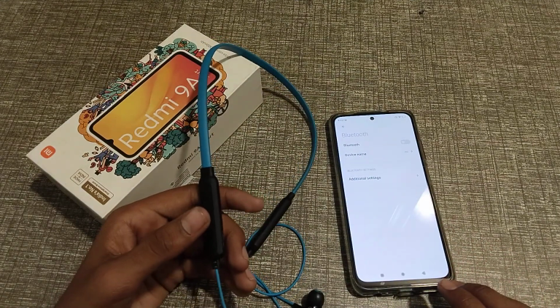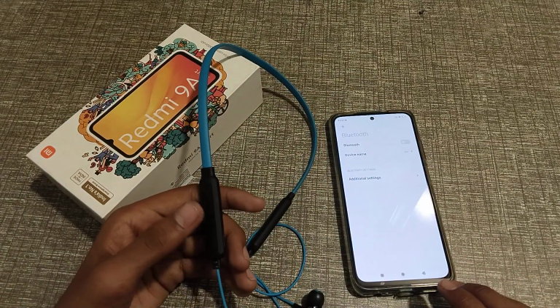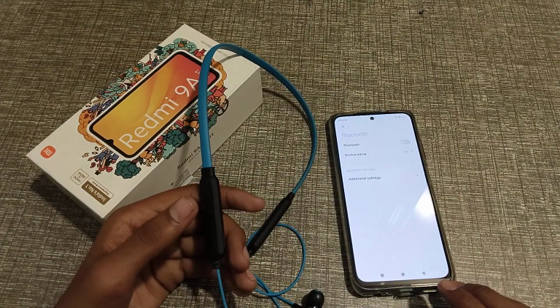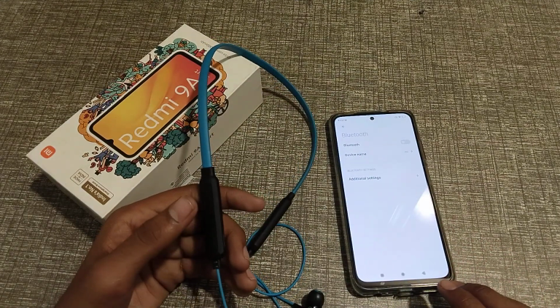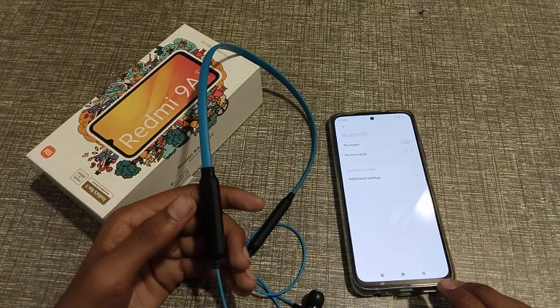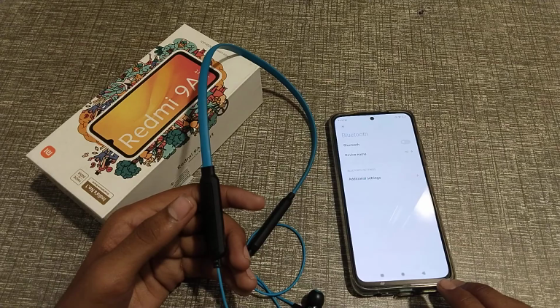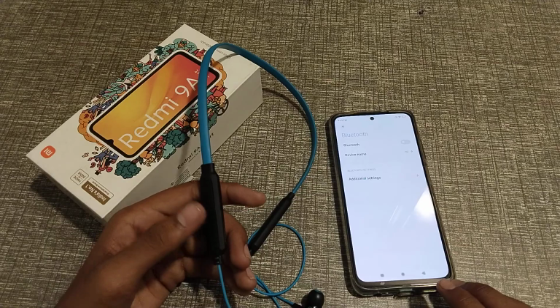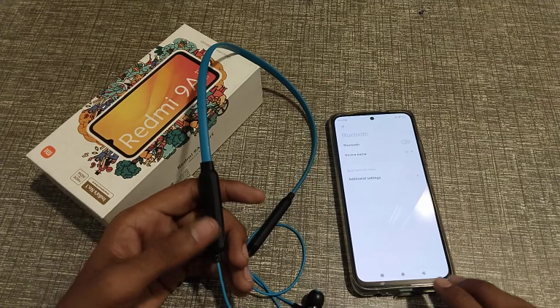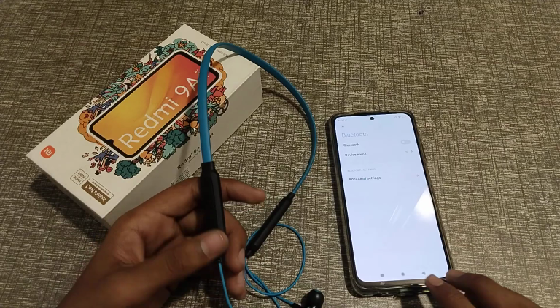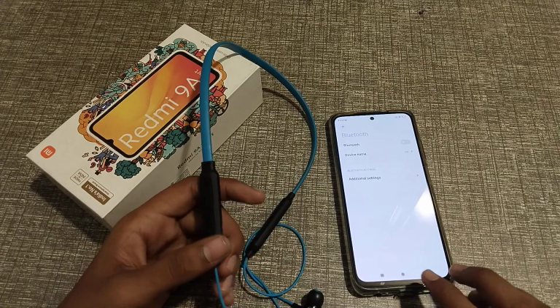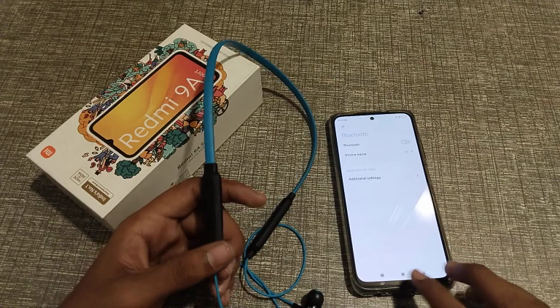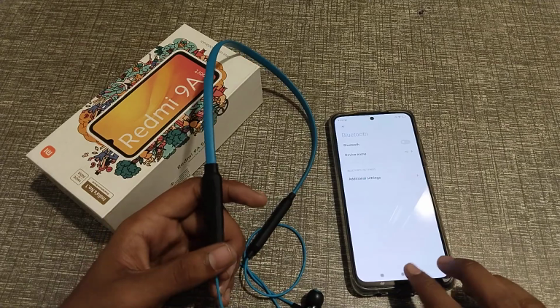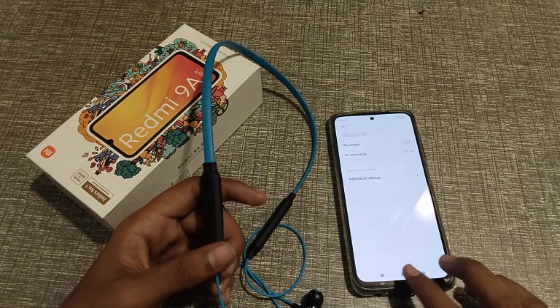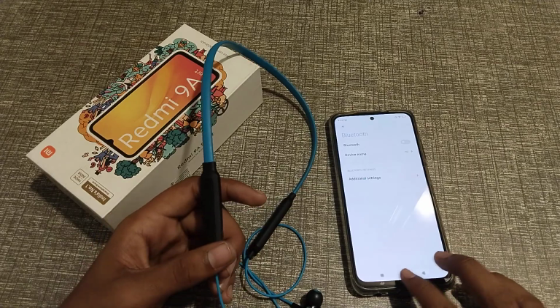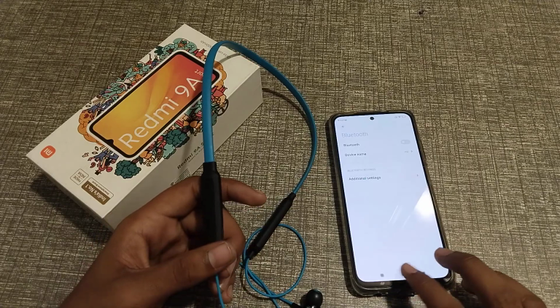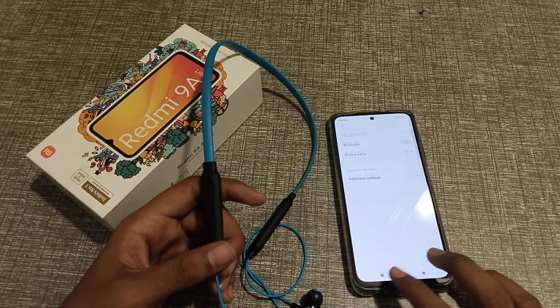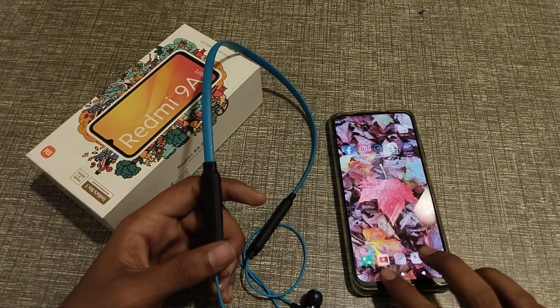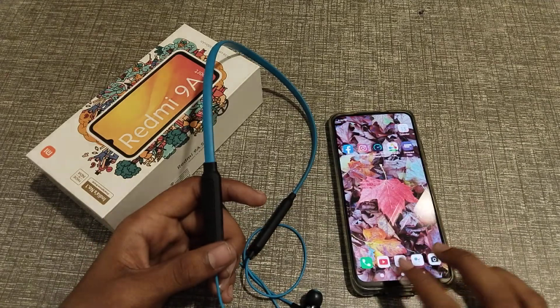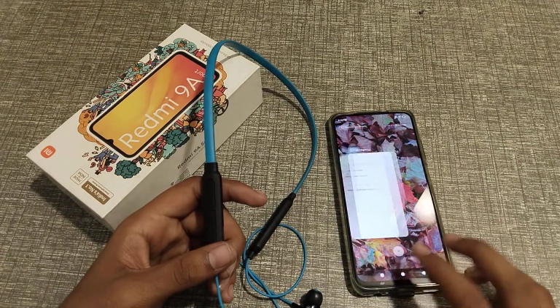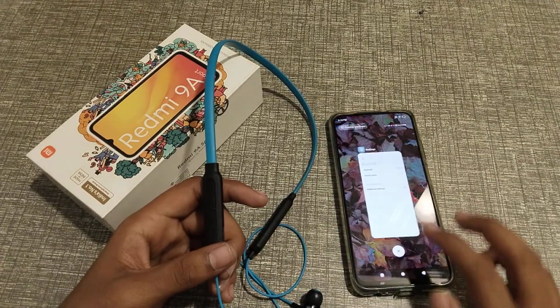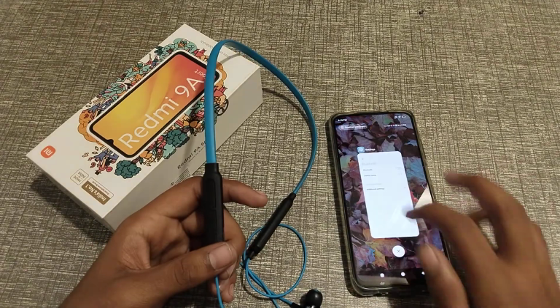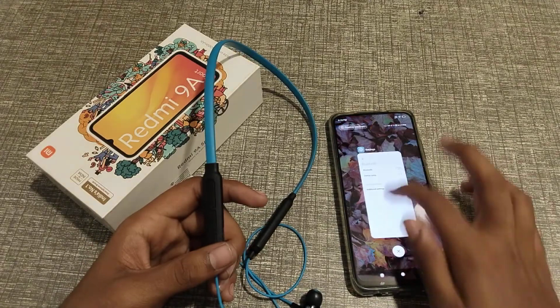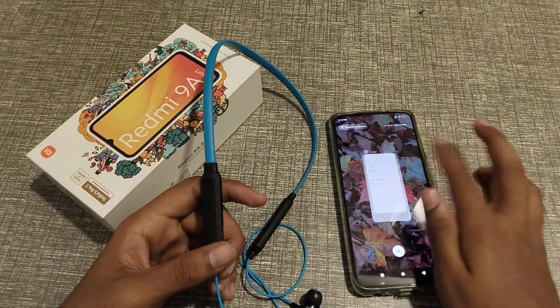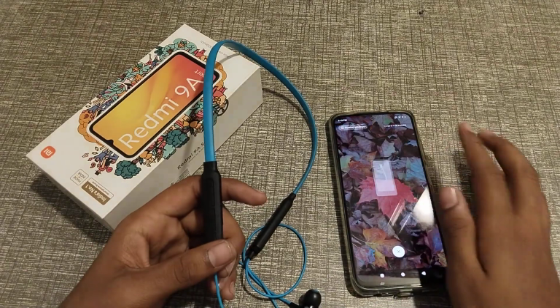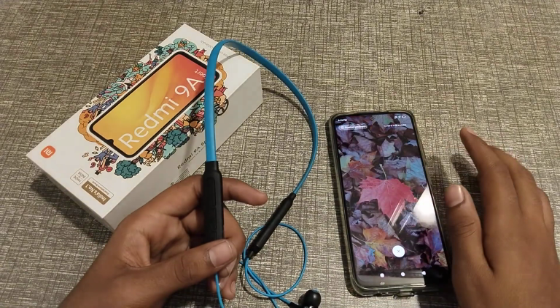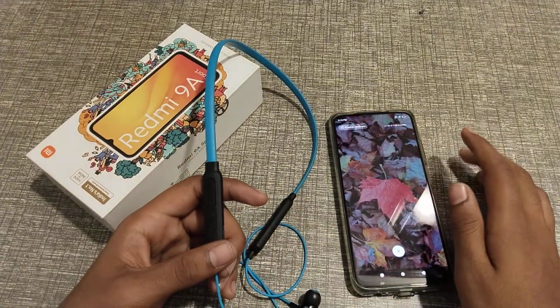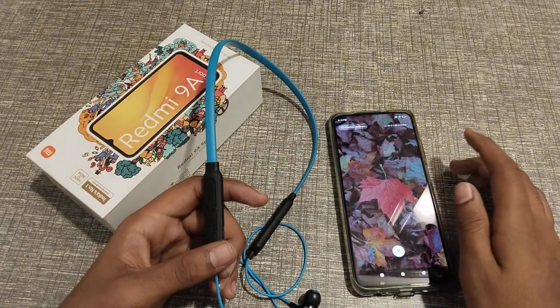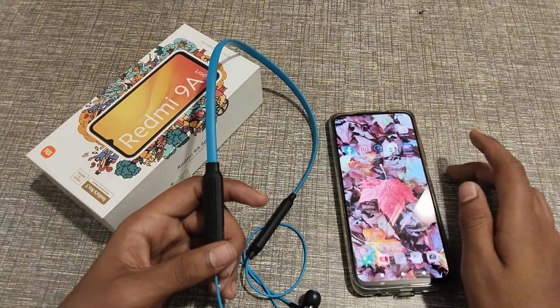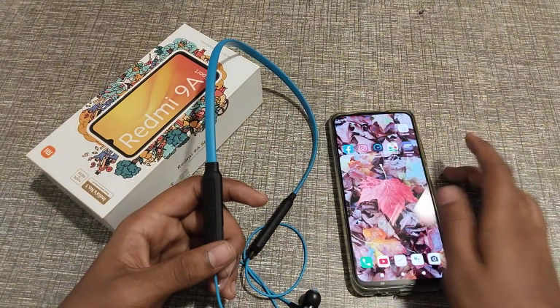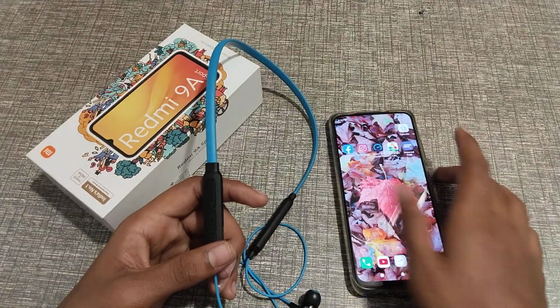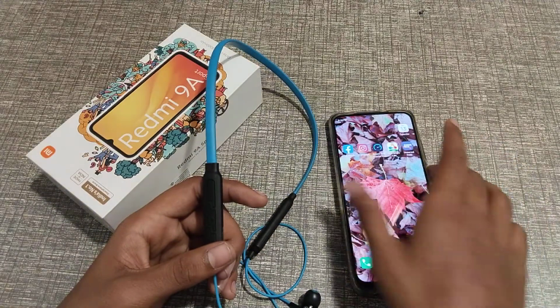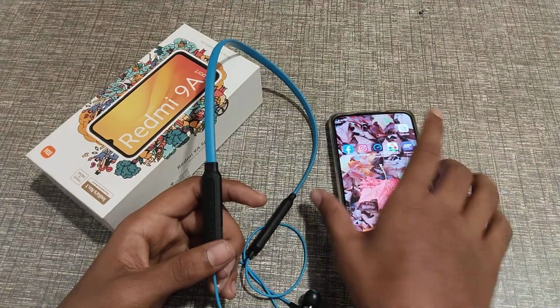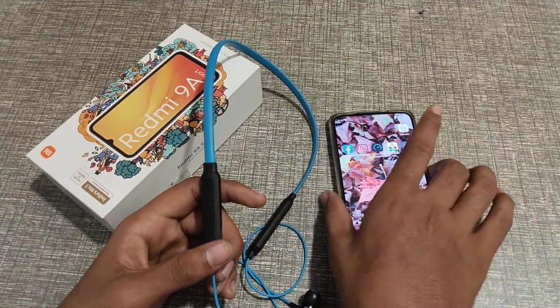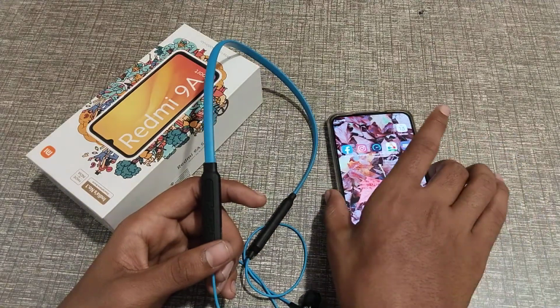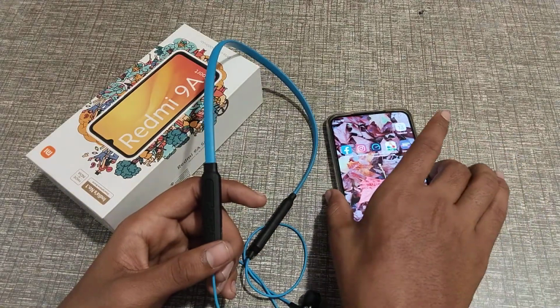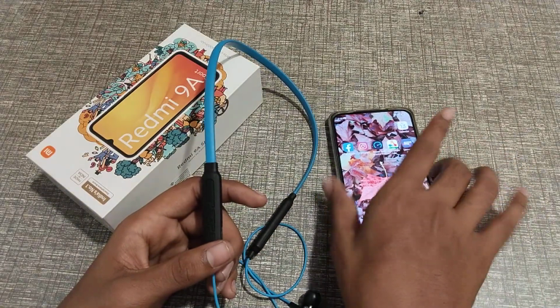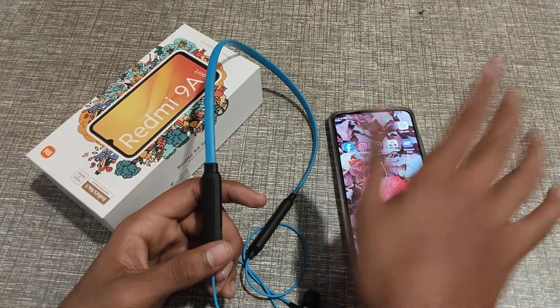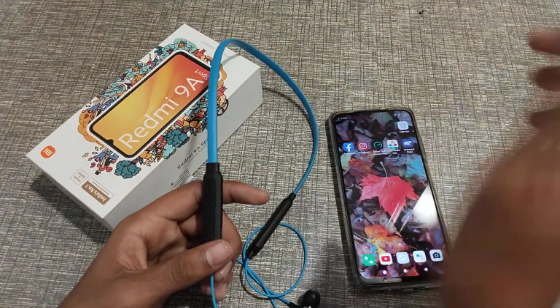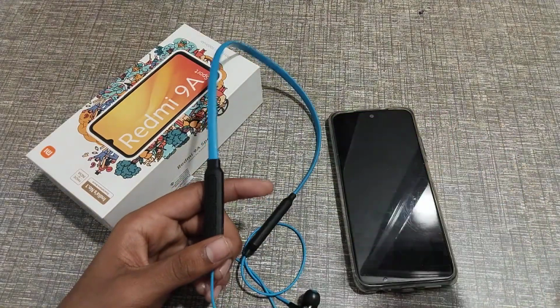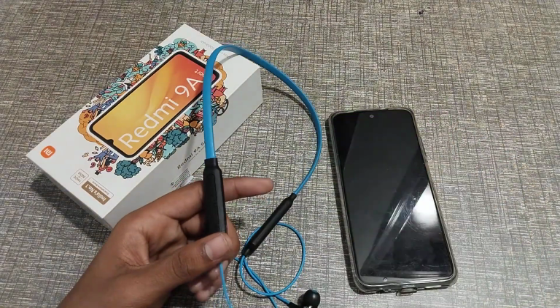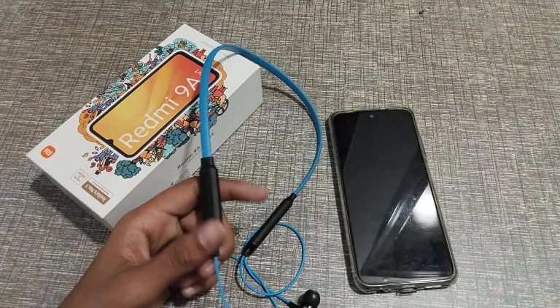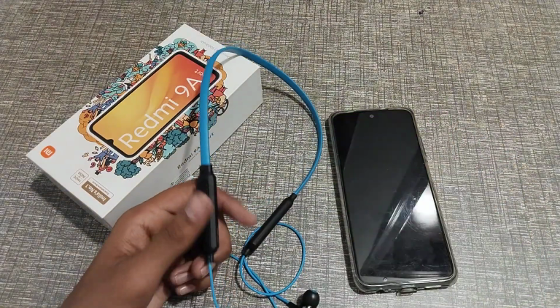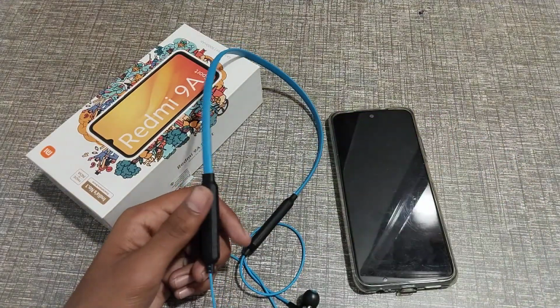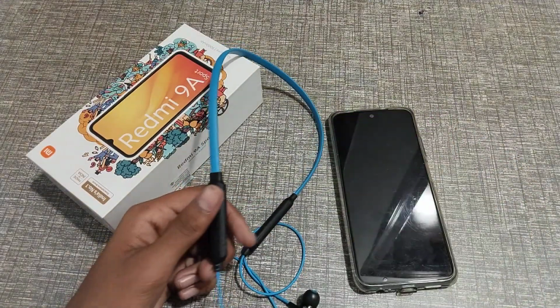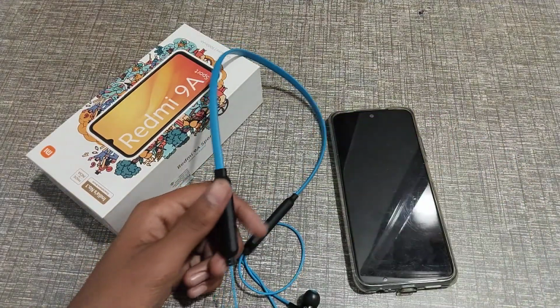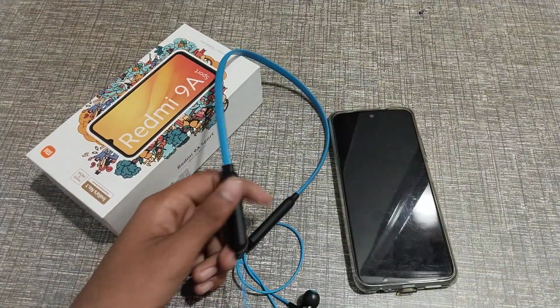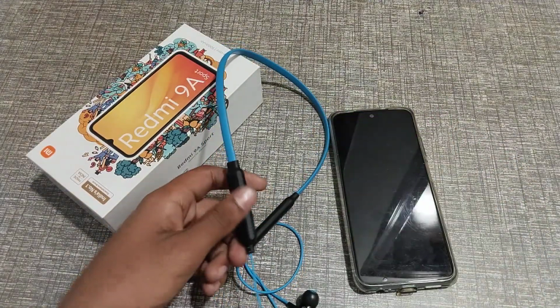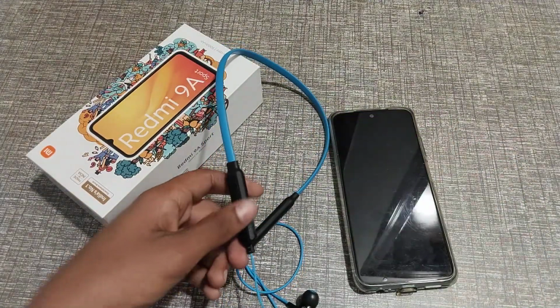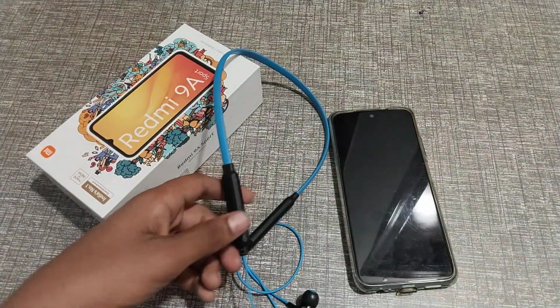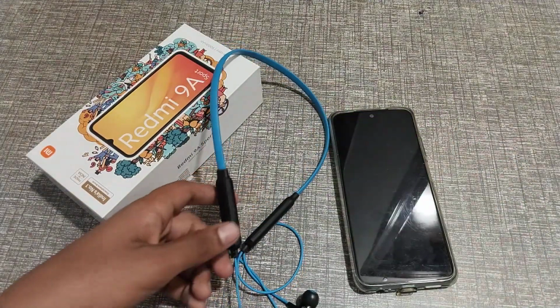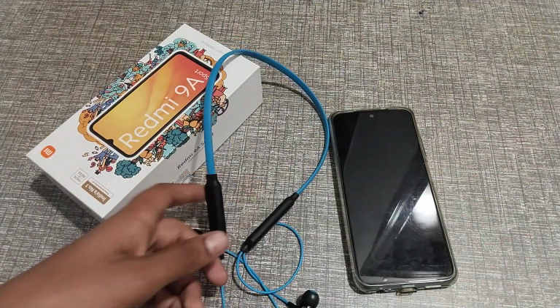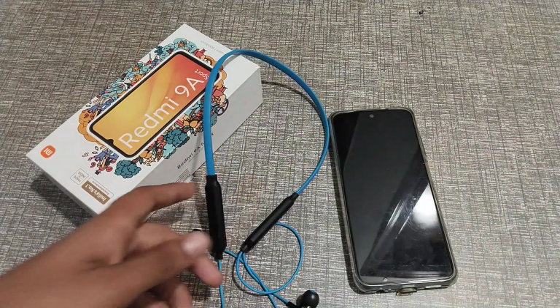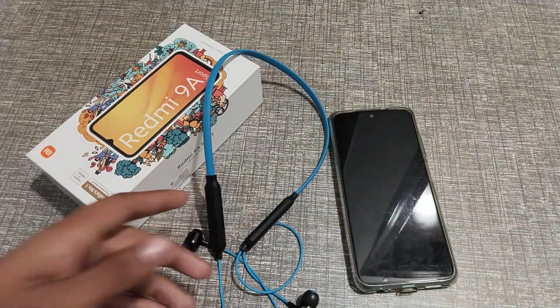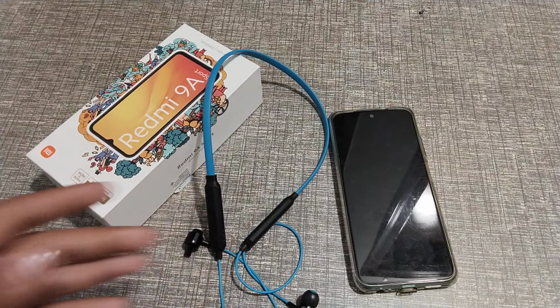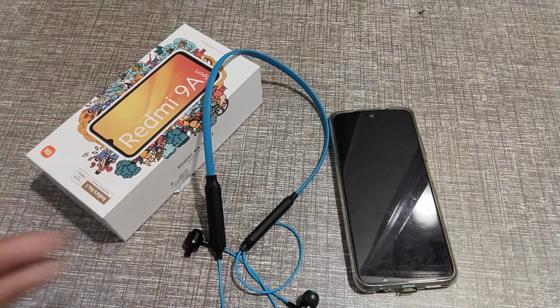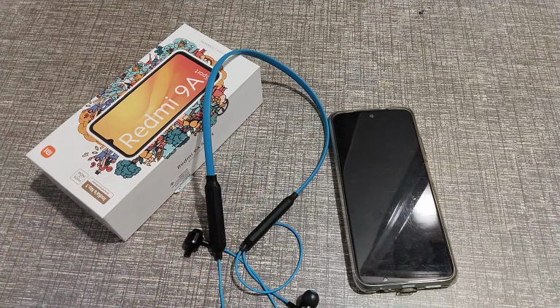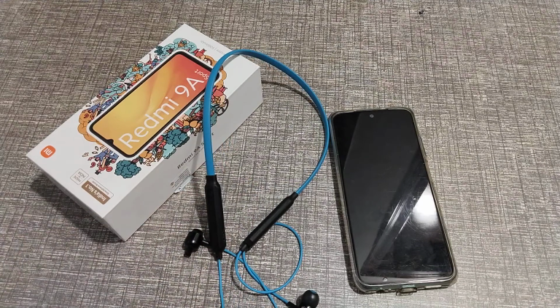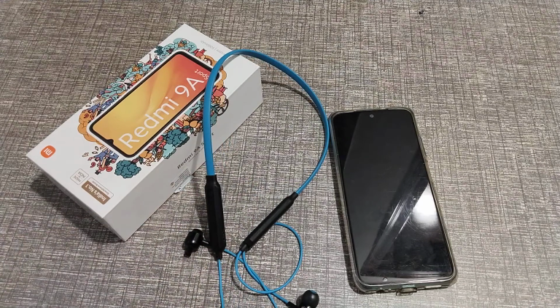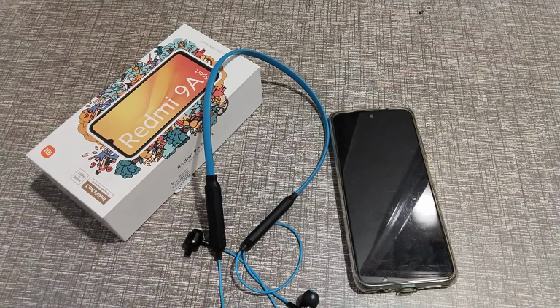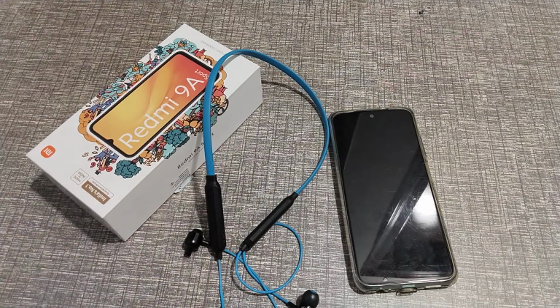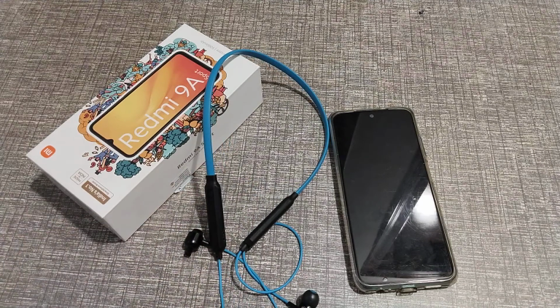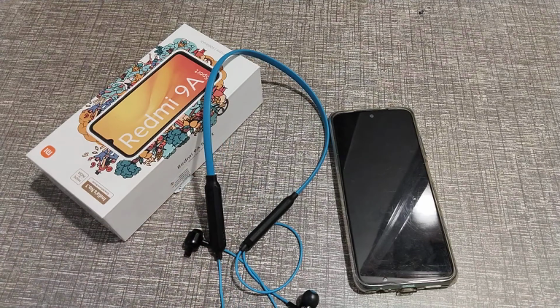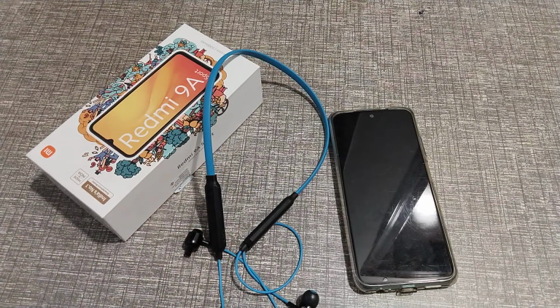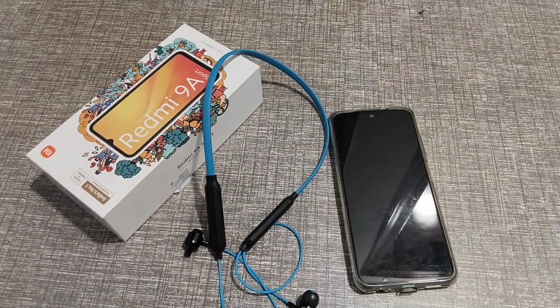Press power off. I think you have understood how to connect and disconnect earphones.